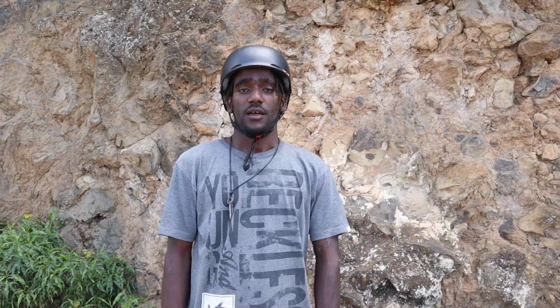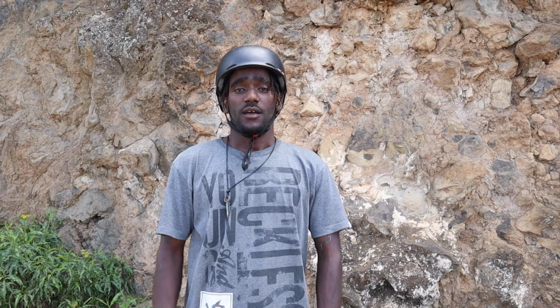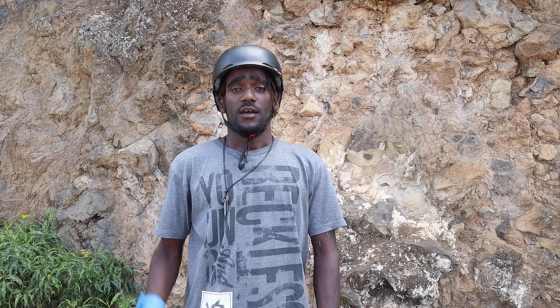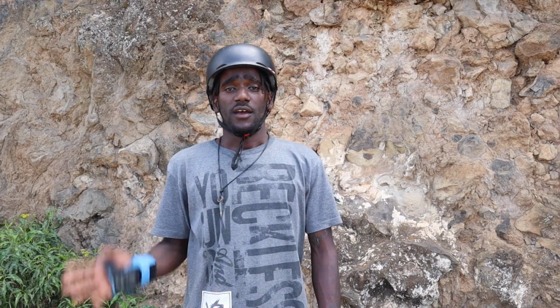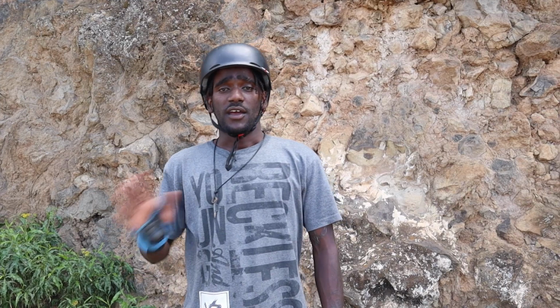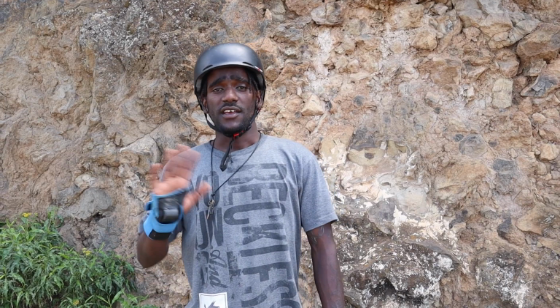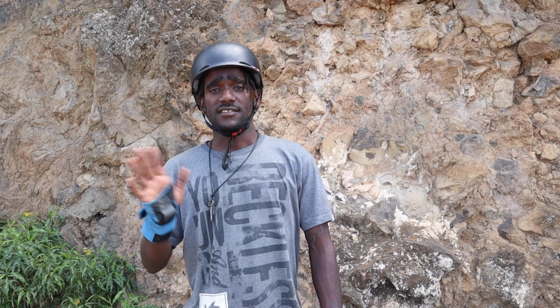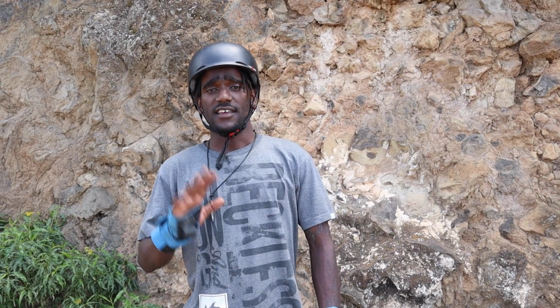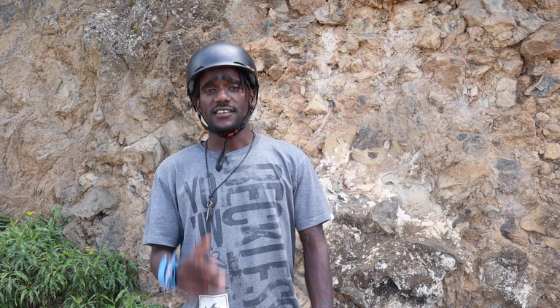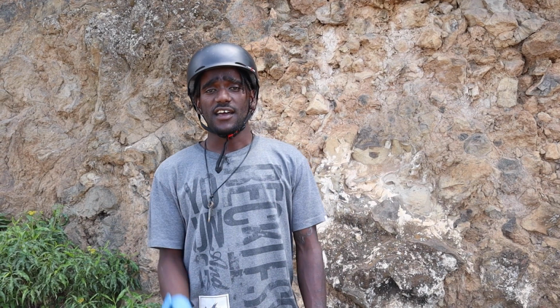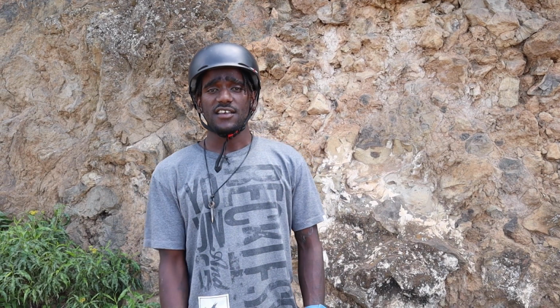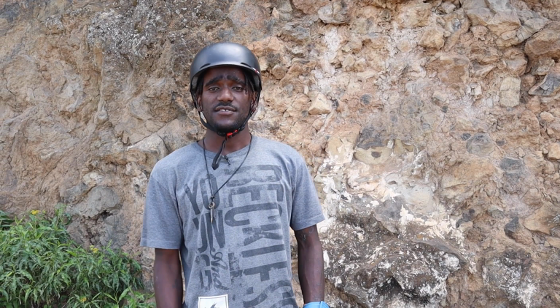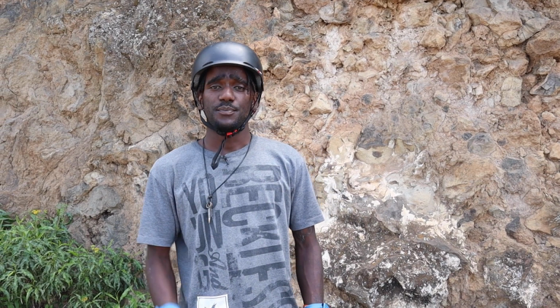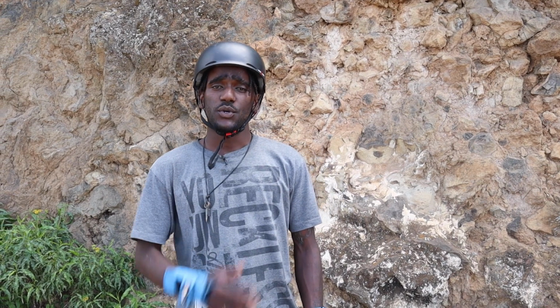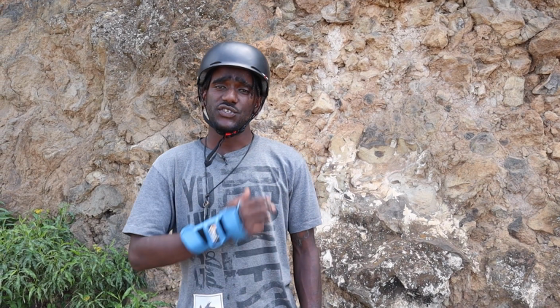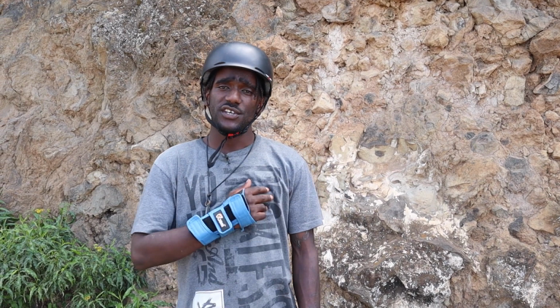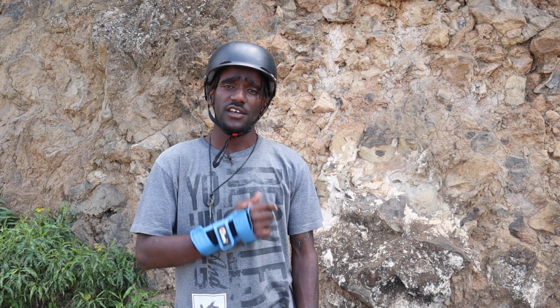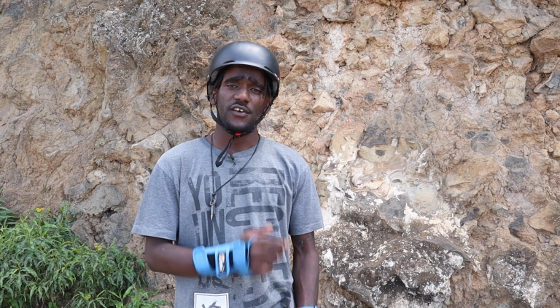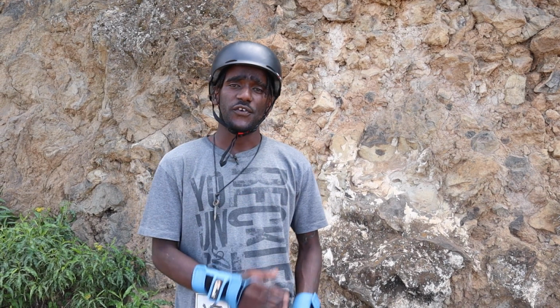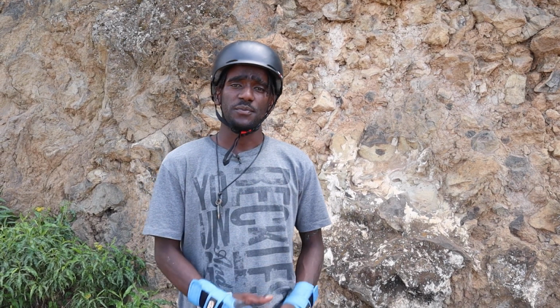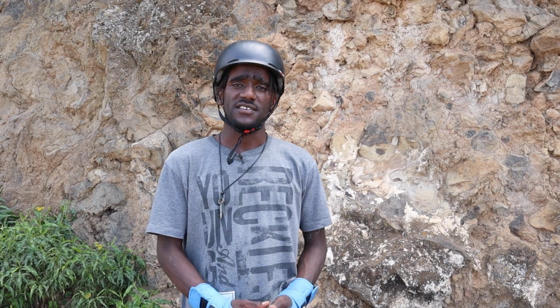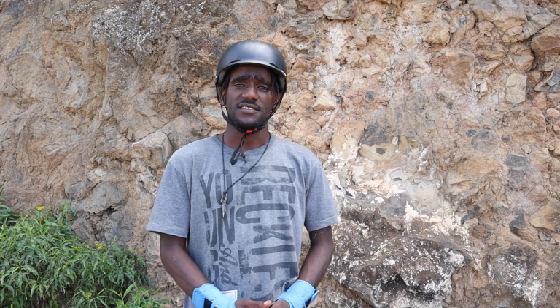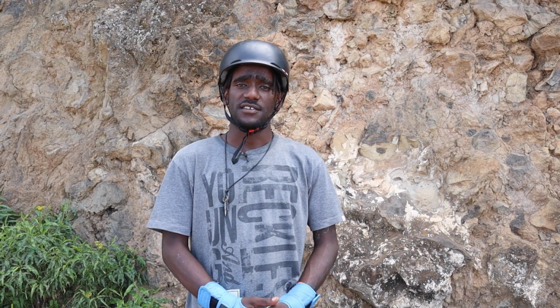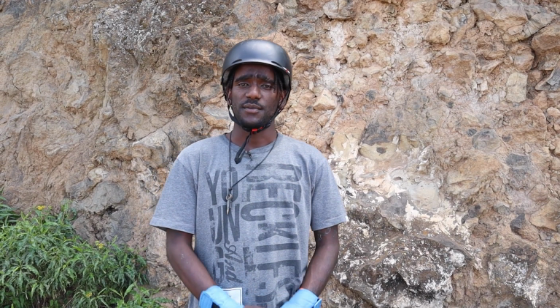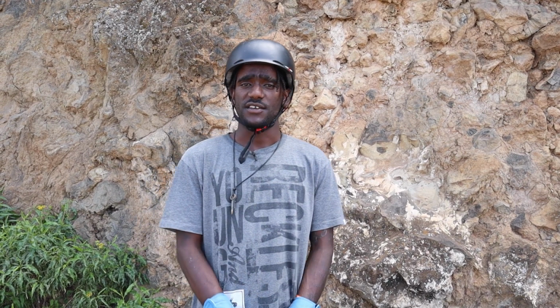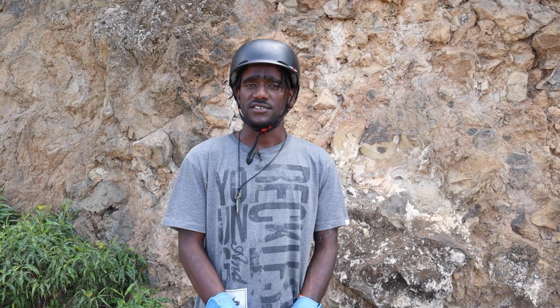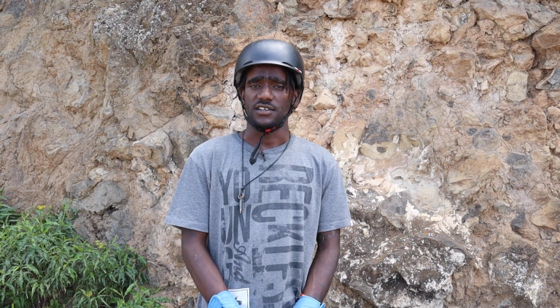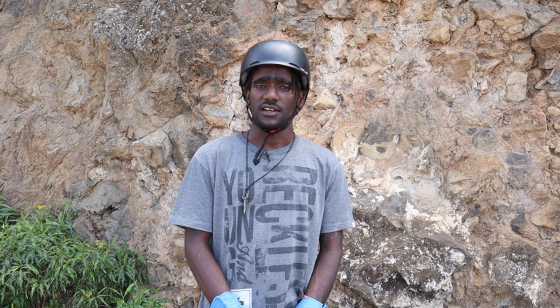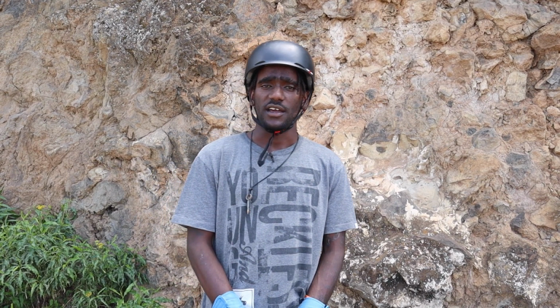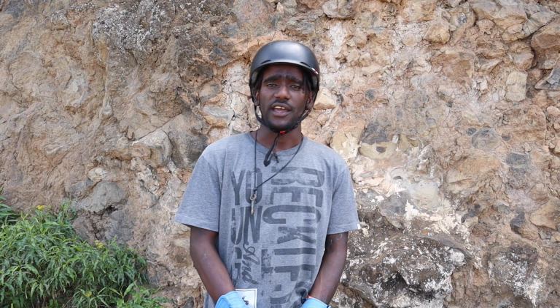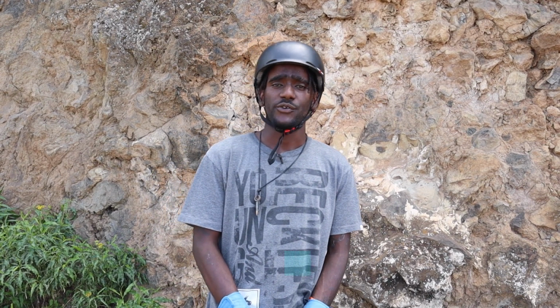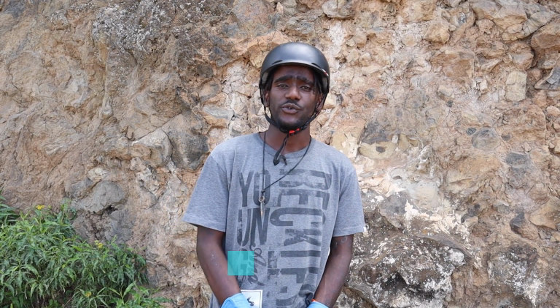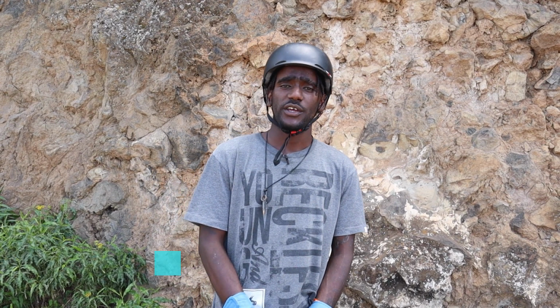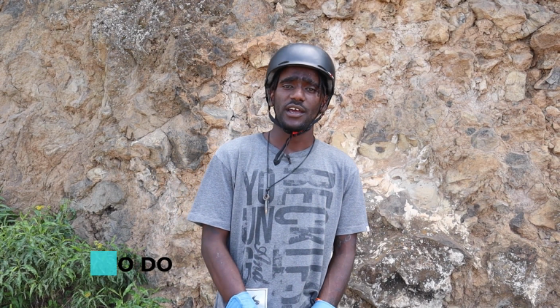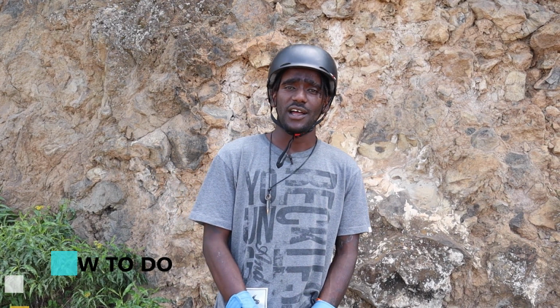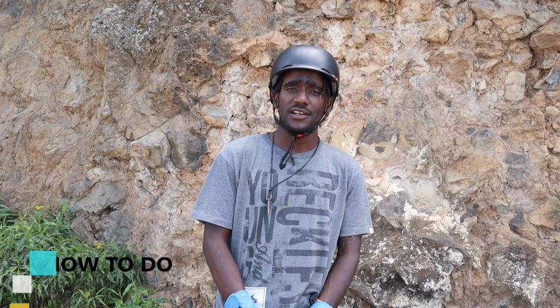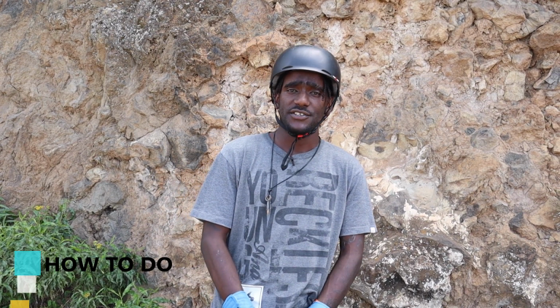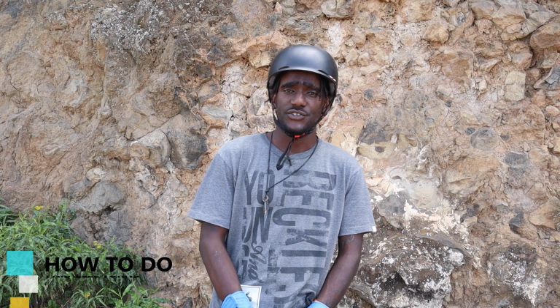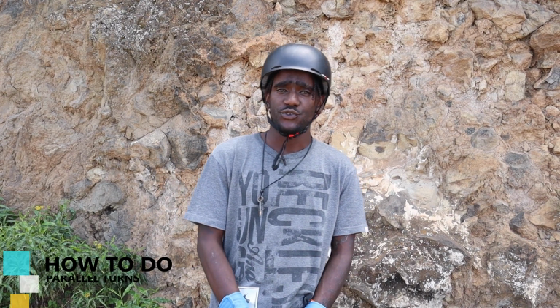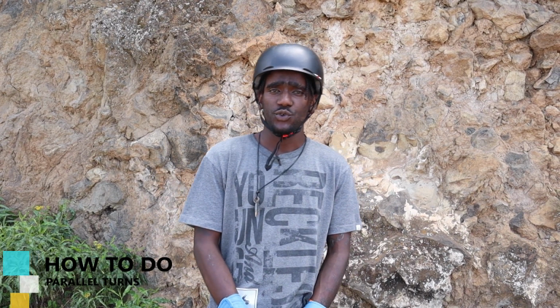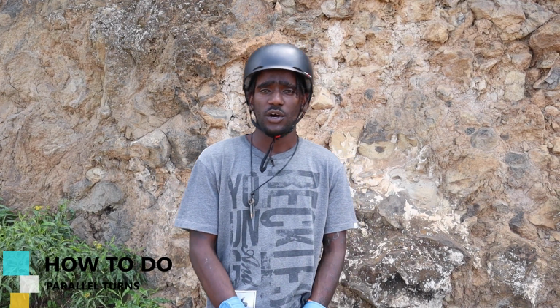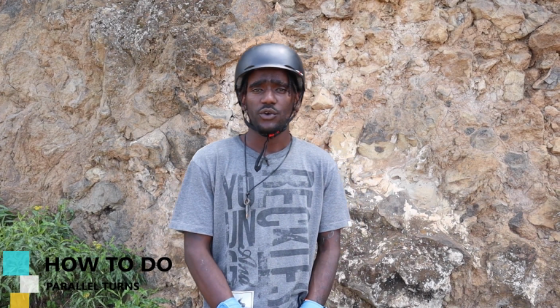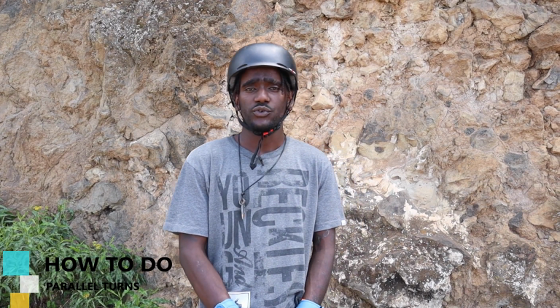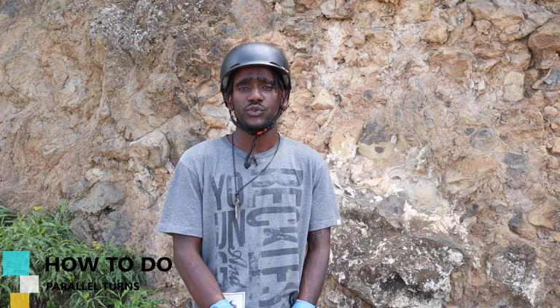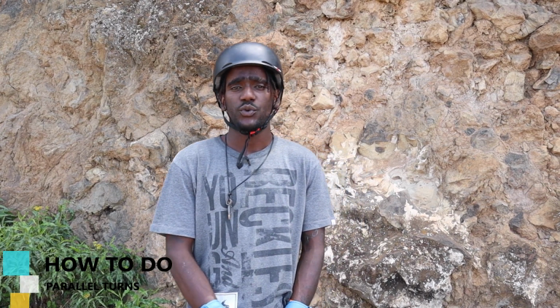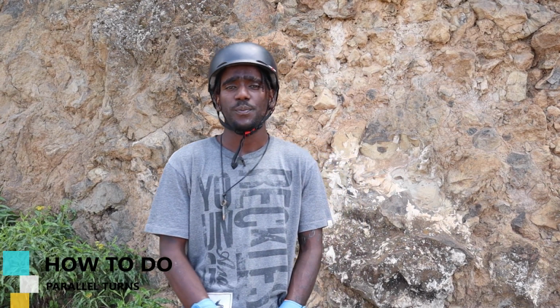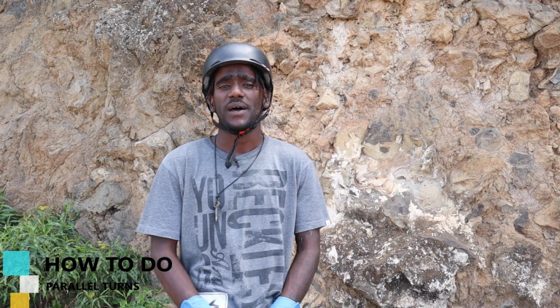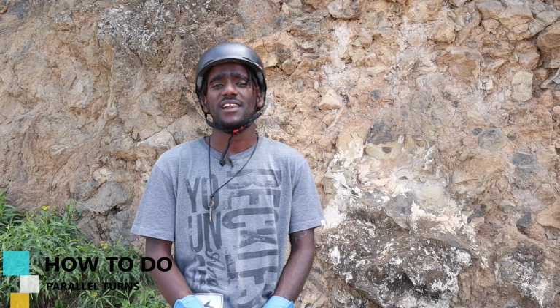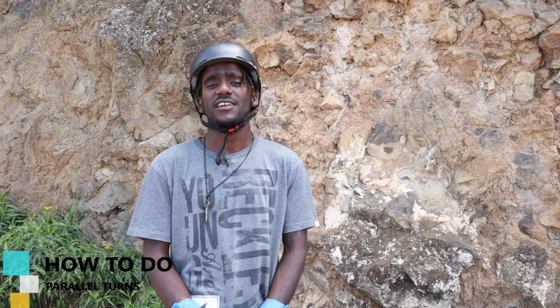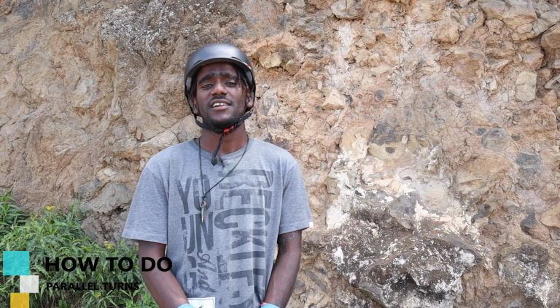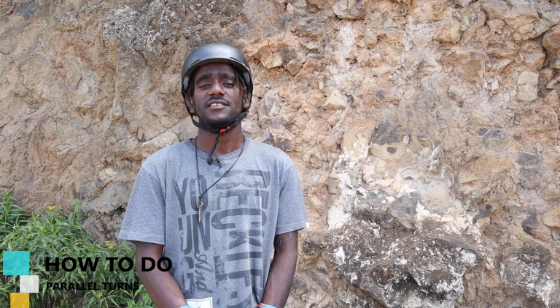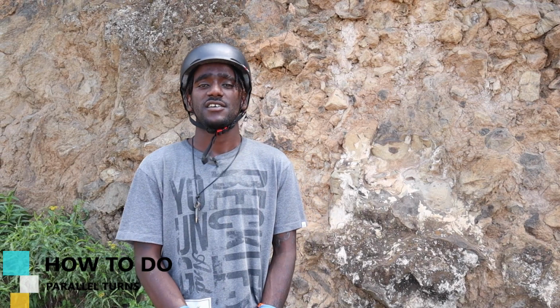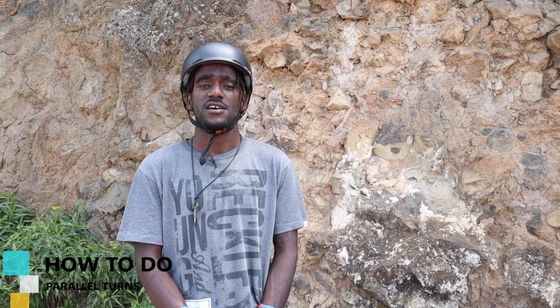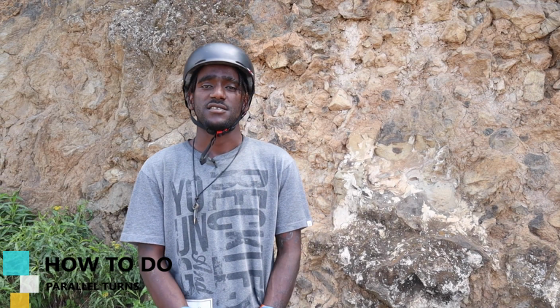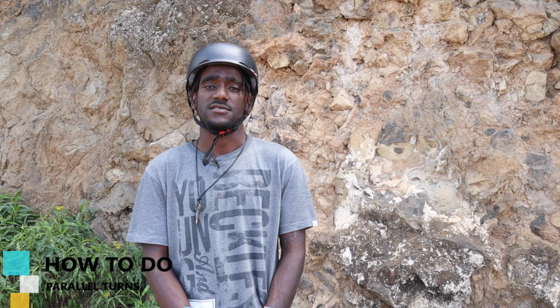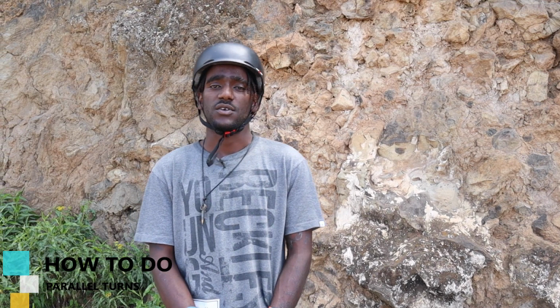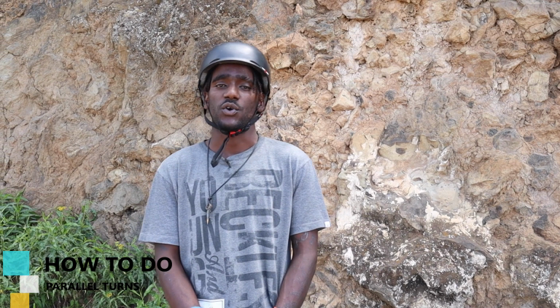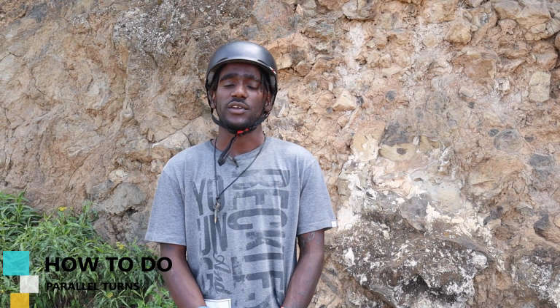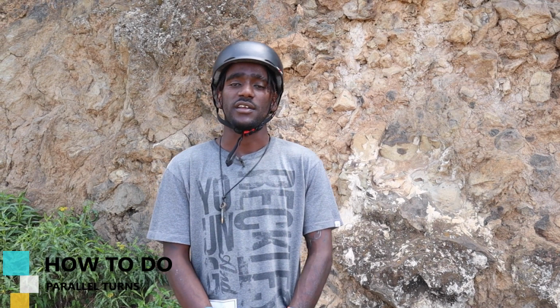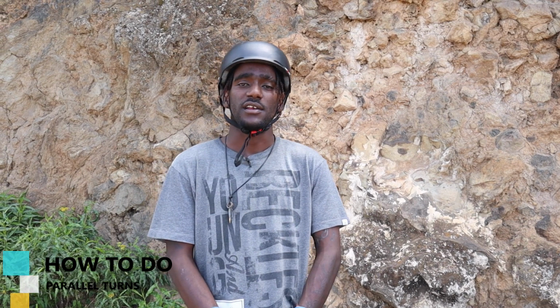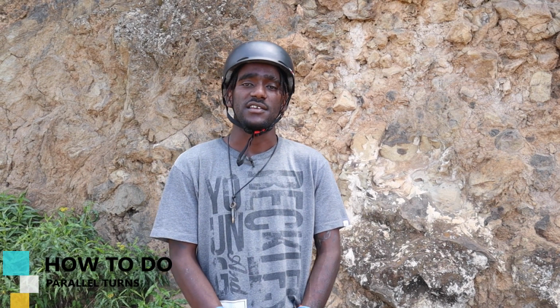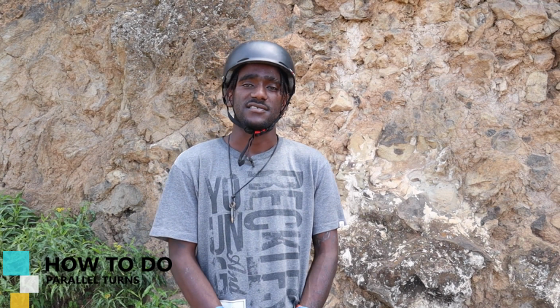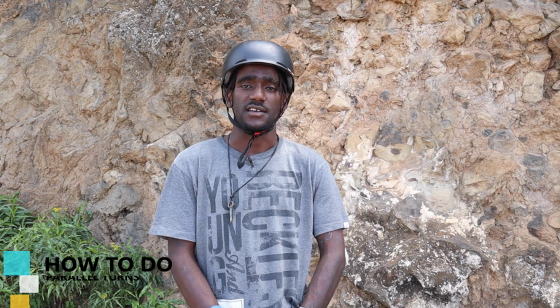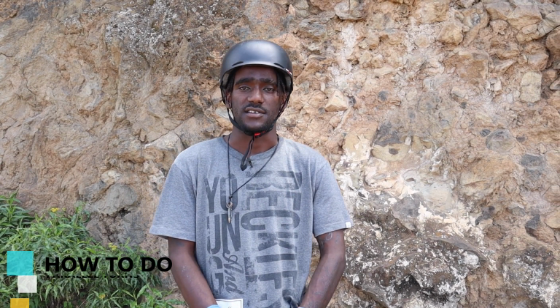Hey skaters, Buji here from Skating Magic and today I'll teach you how to do parallel turns on inline skates.